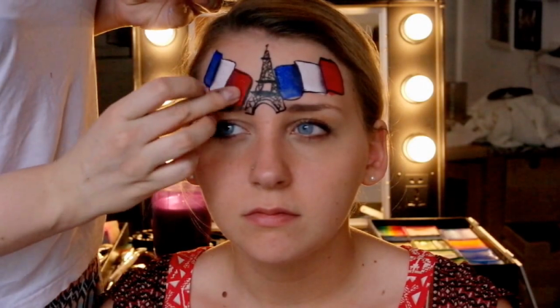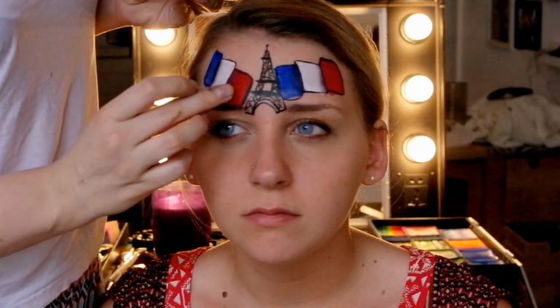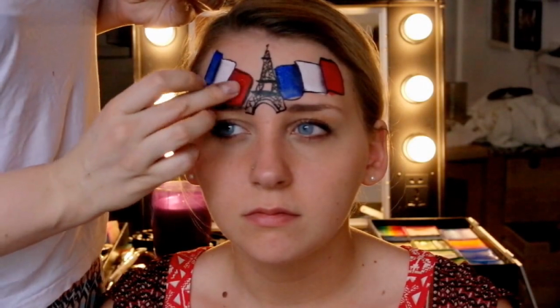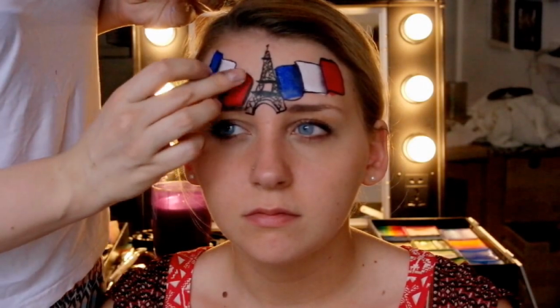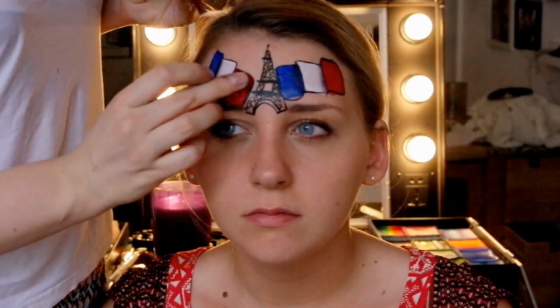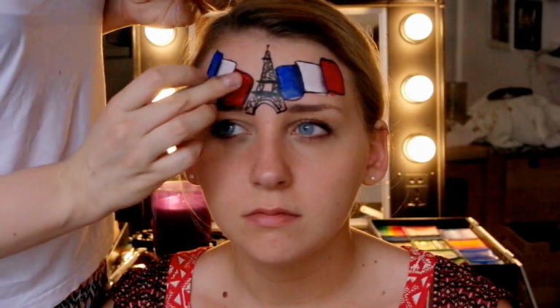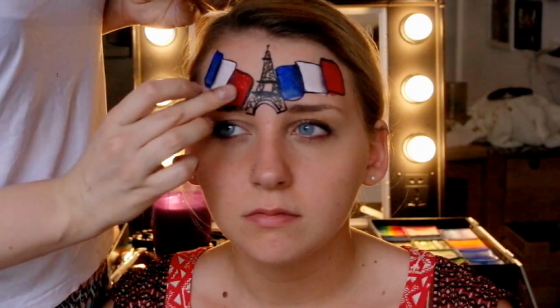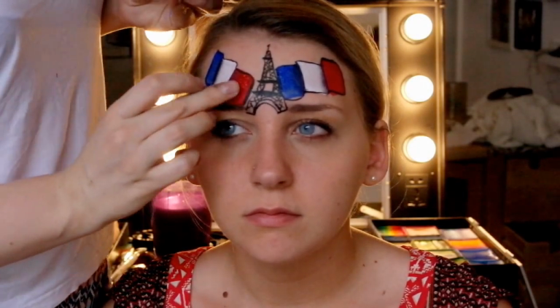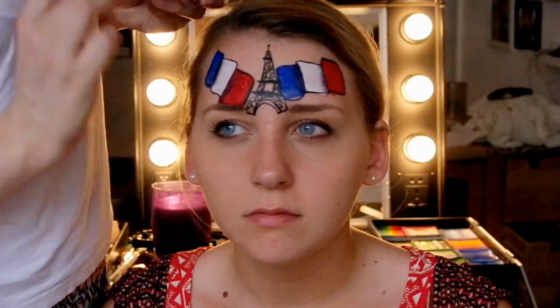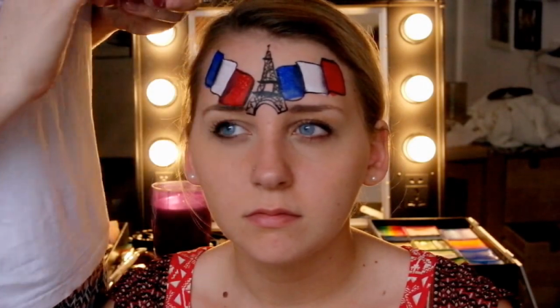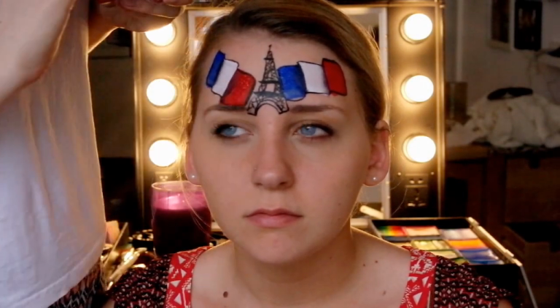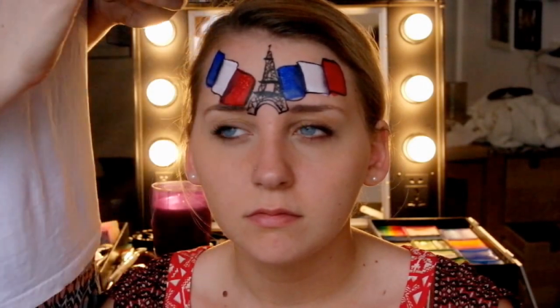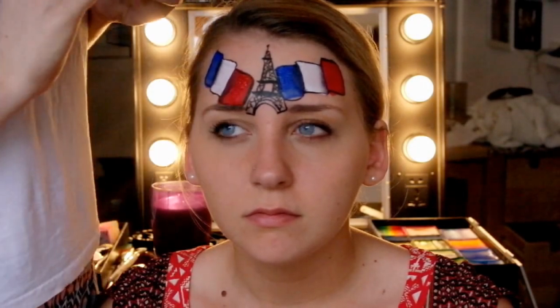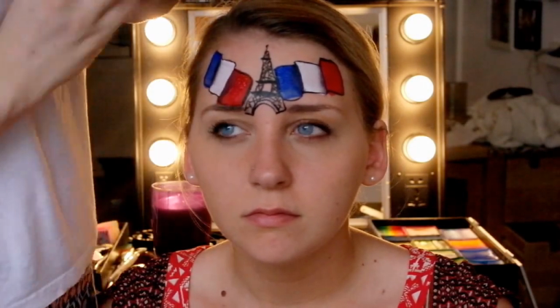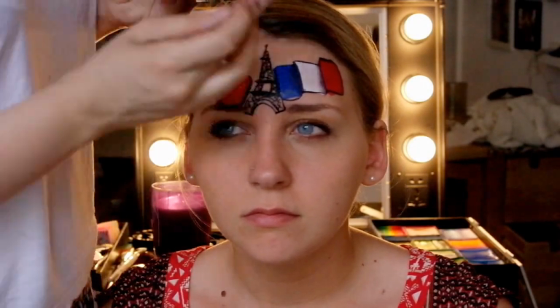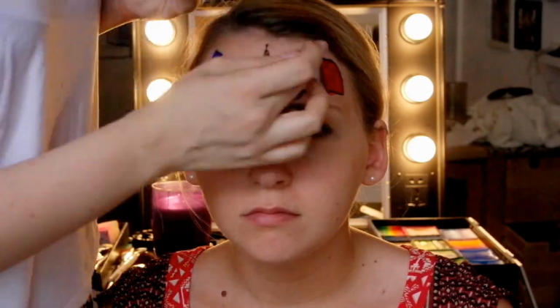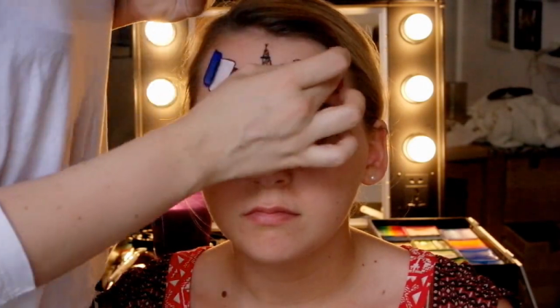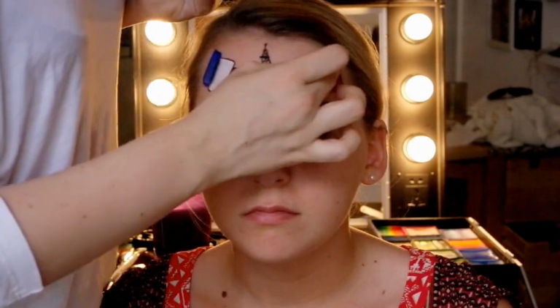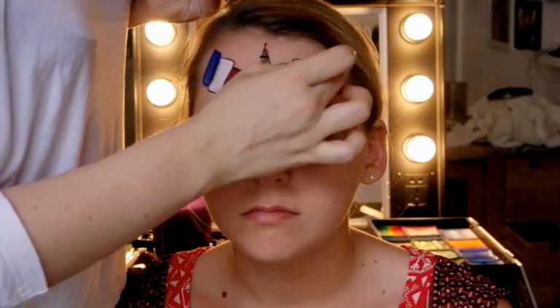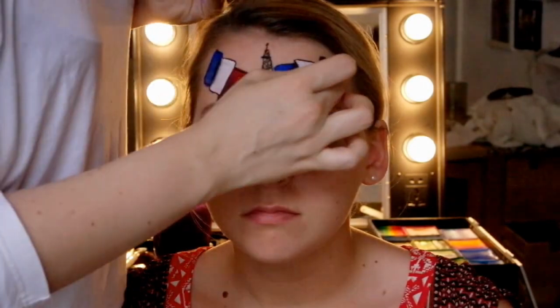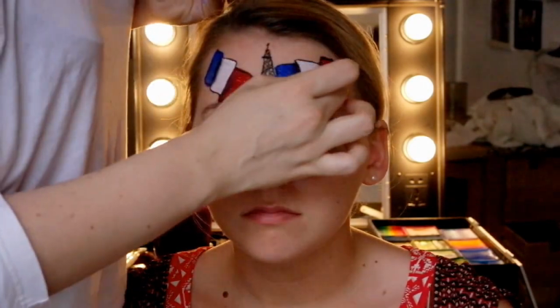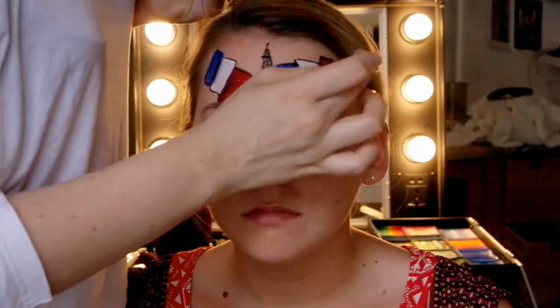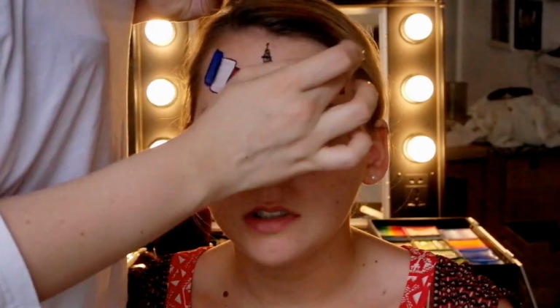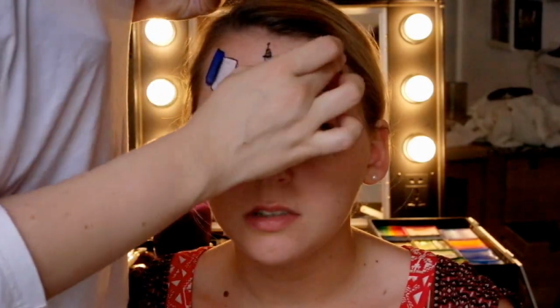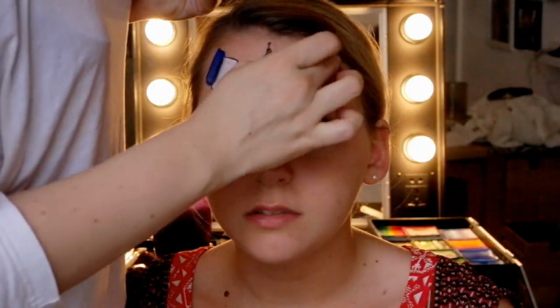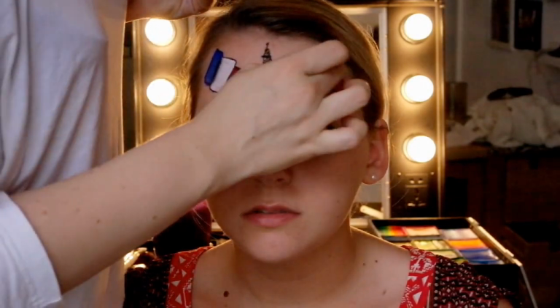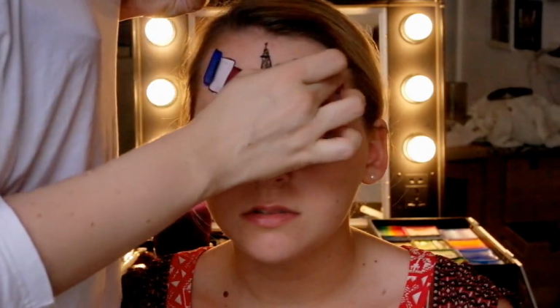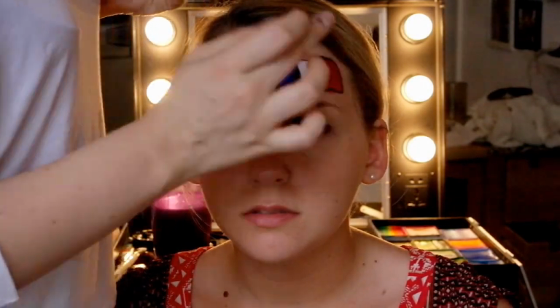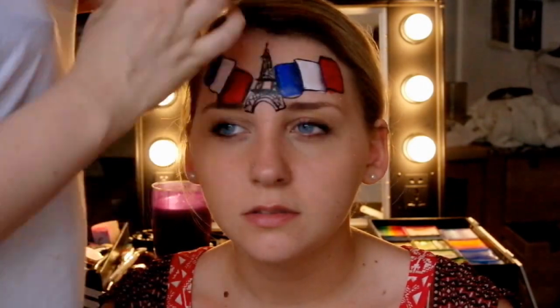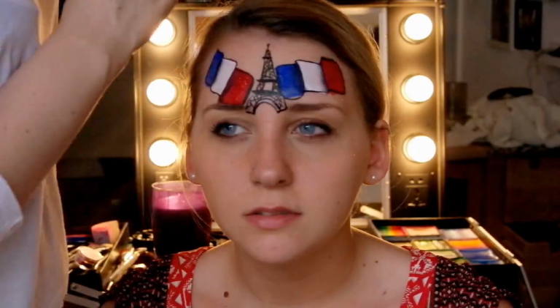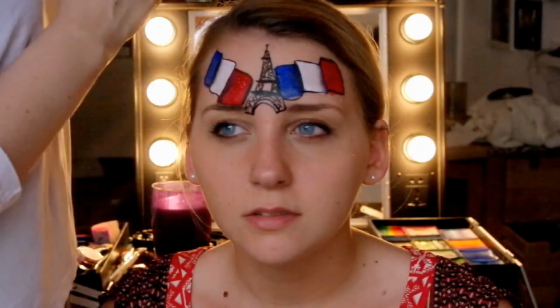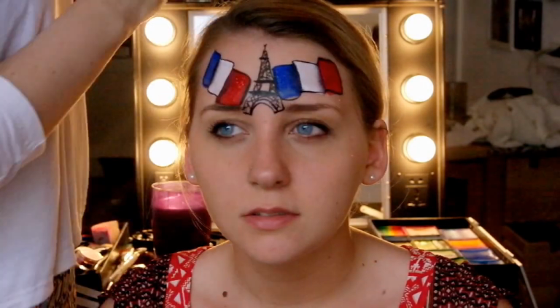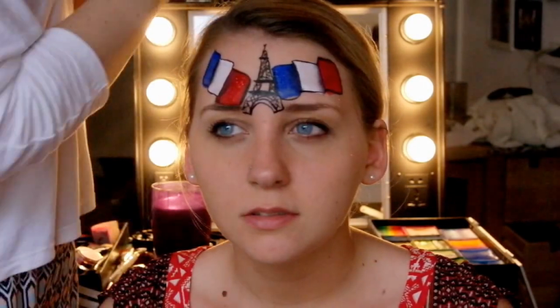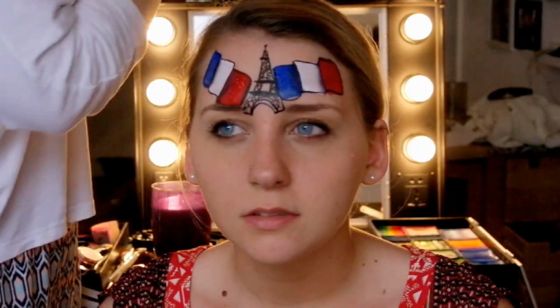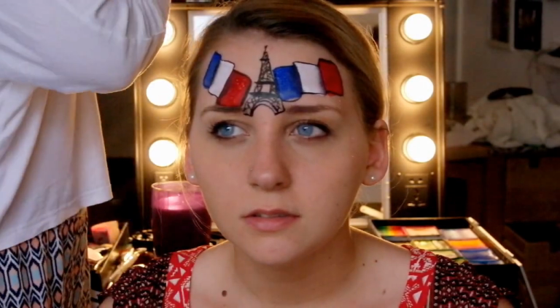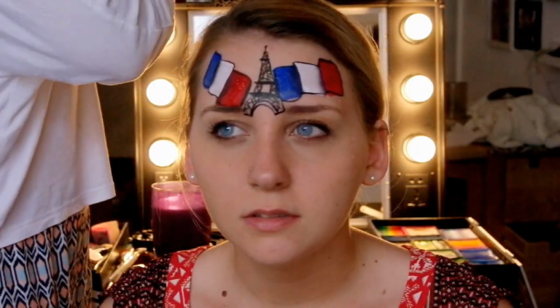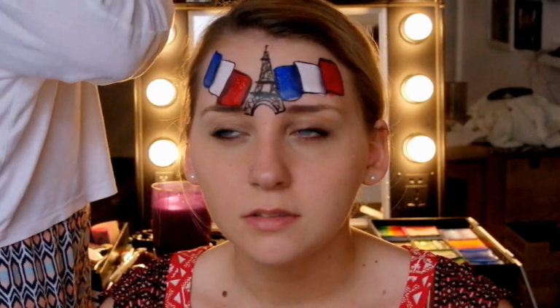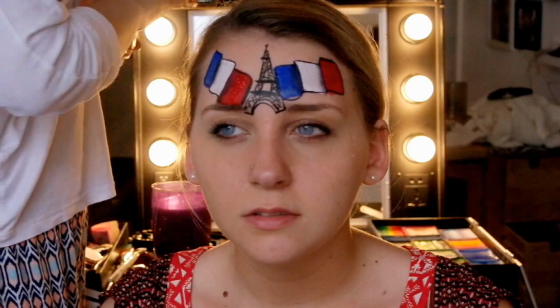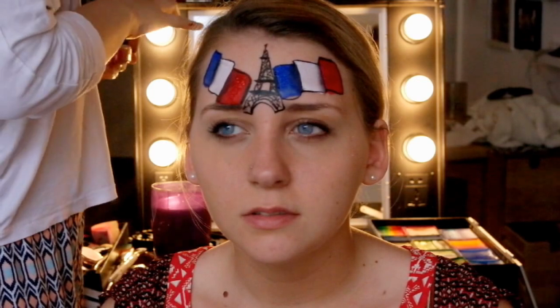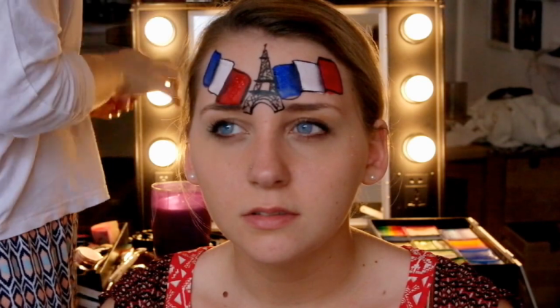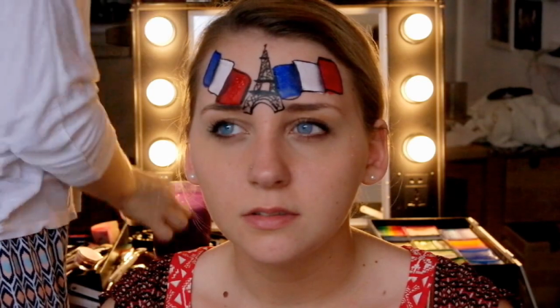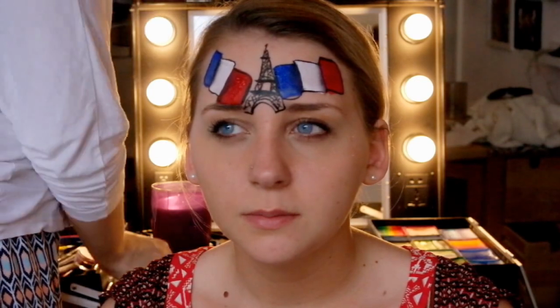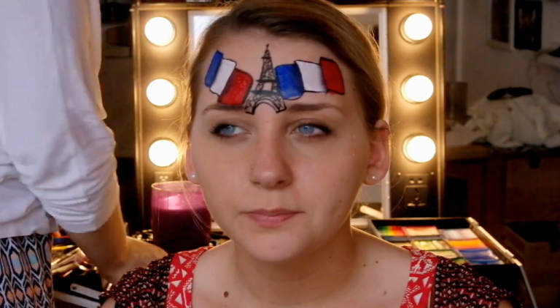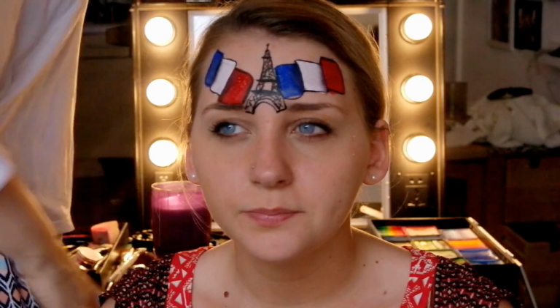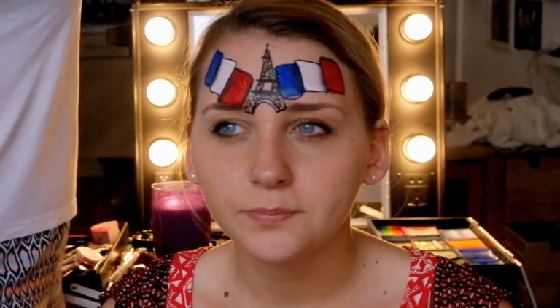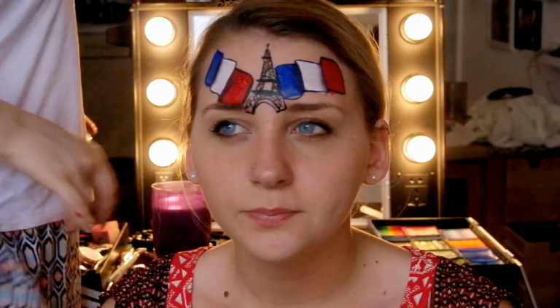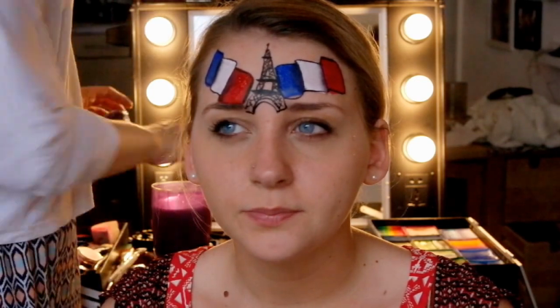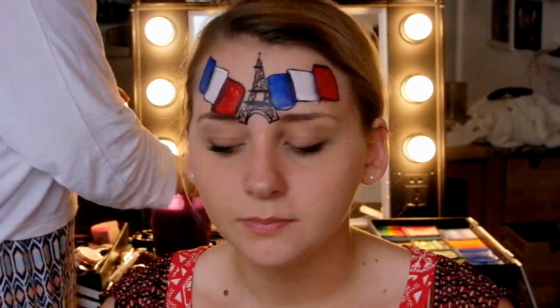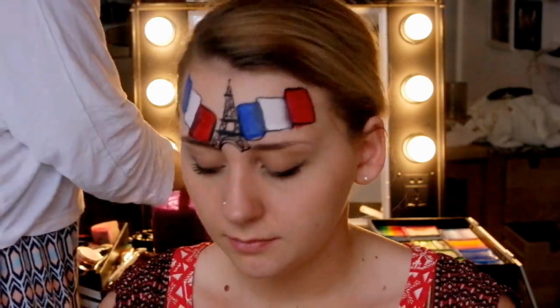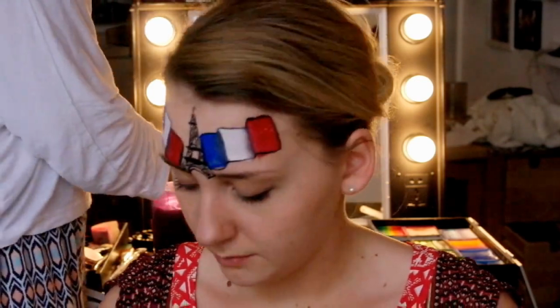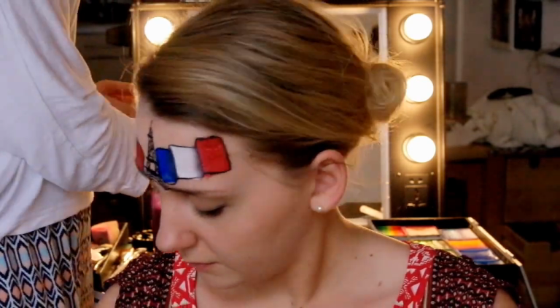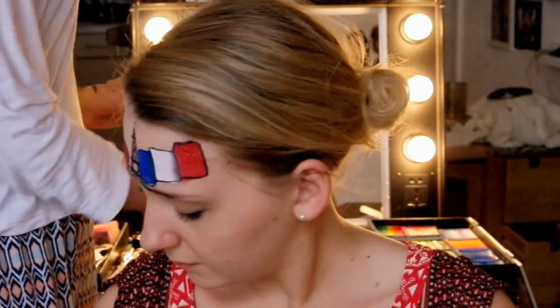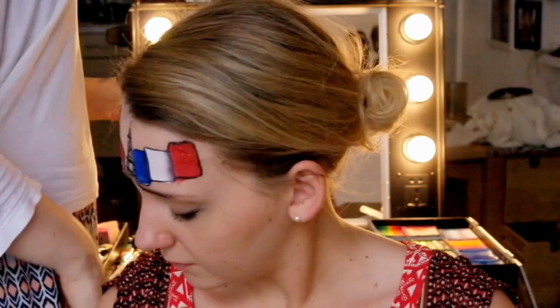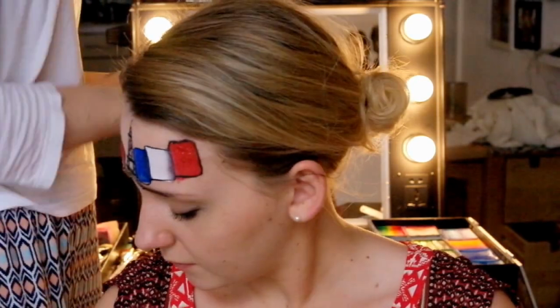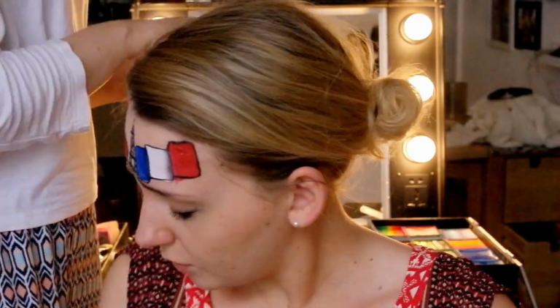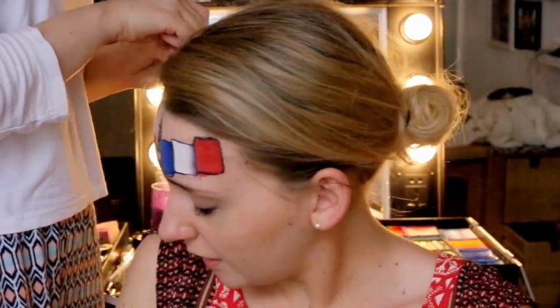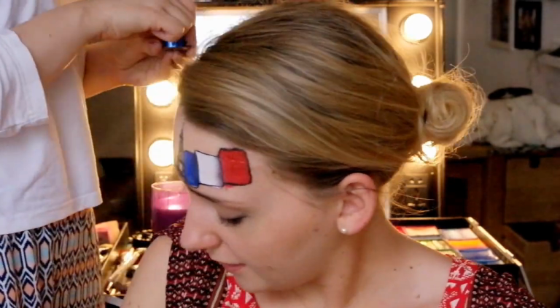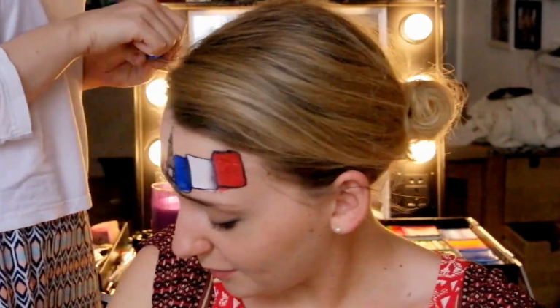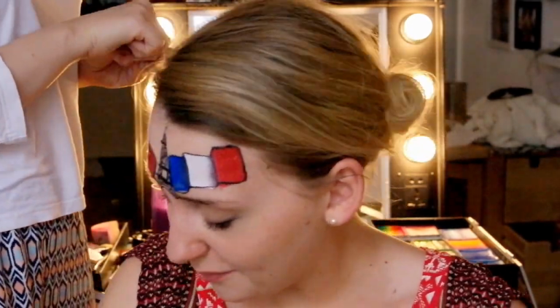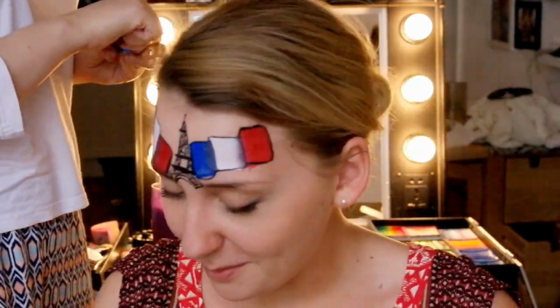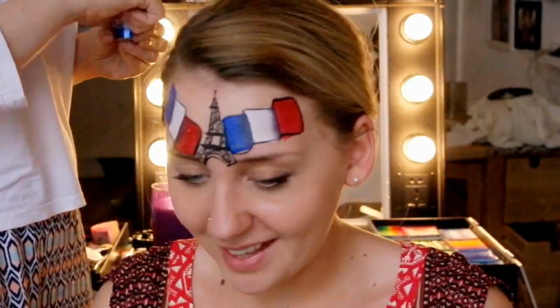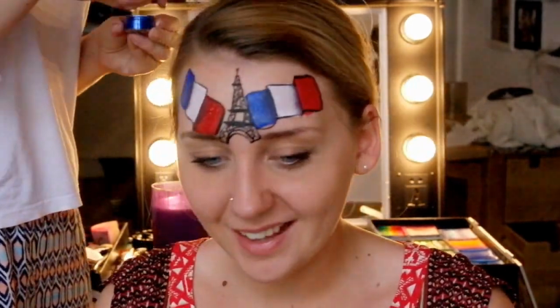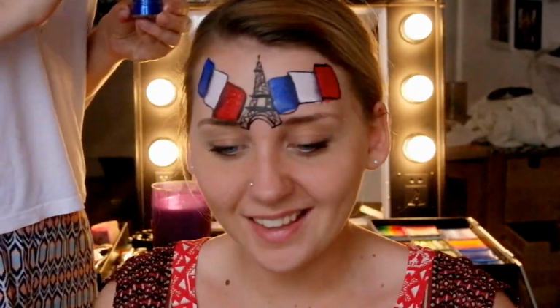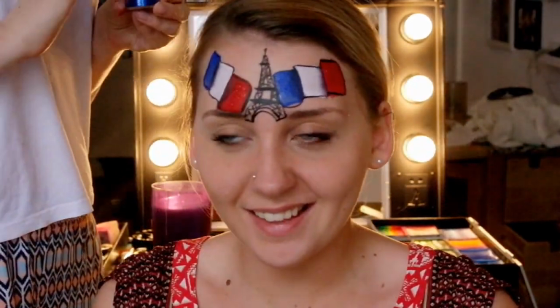Next I added some glitter to the flags — some red glitter to the red section and blue glitter to the blue section. I left the white section plain.